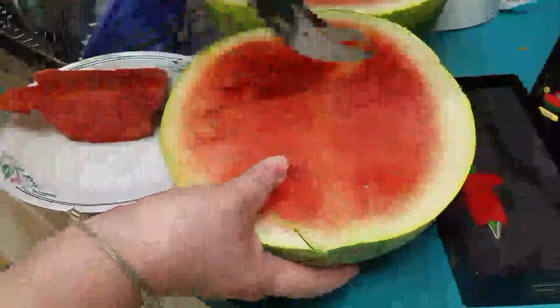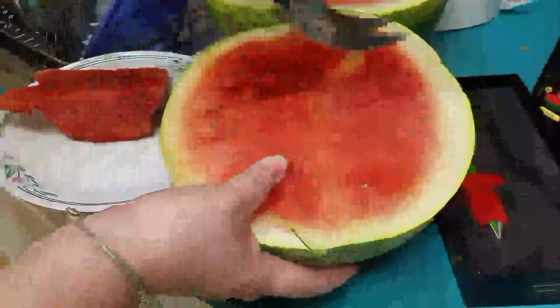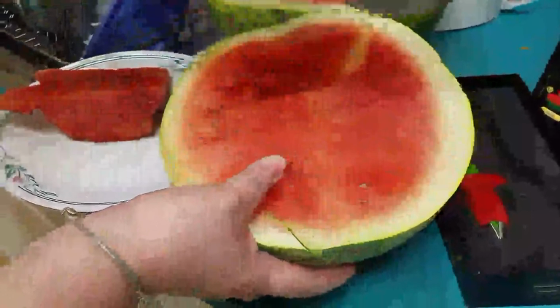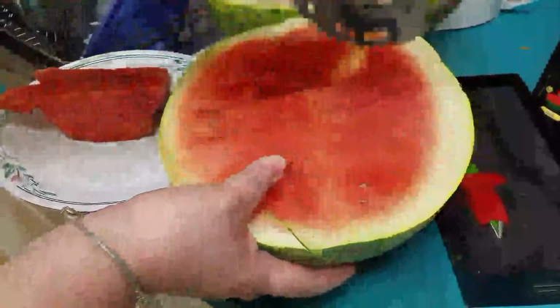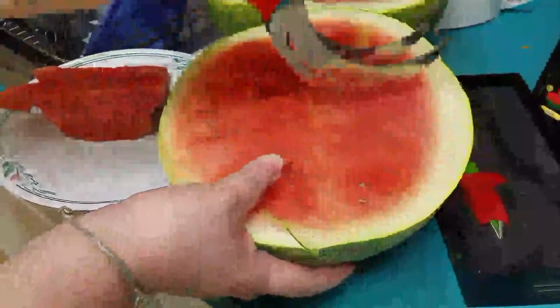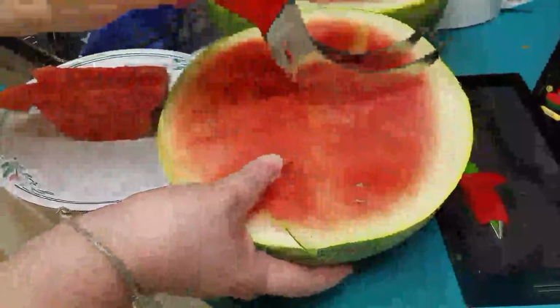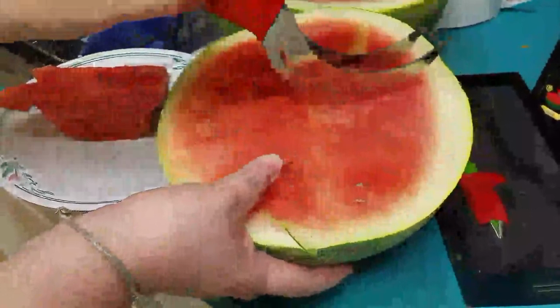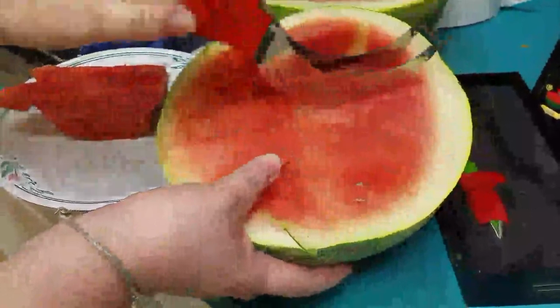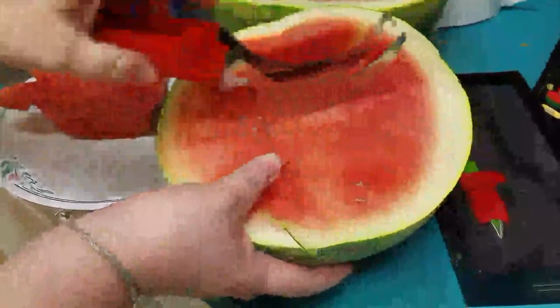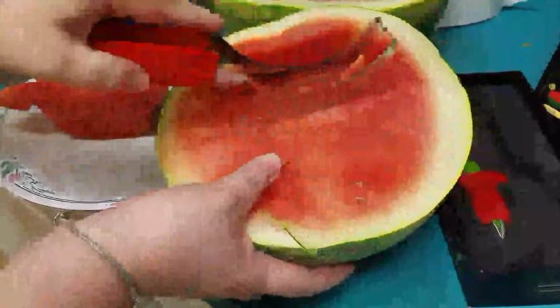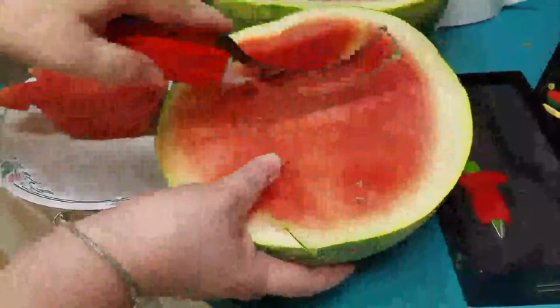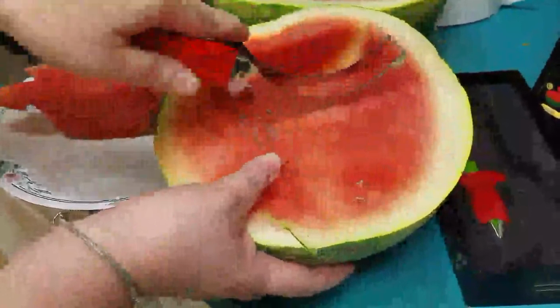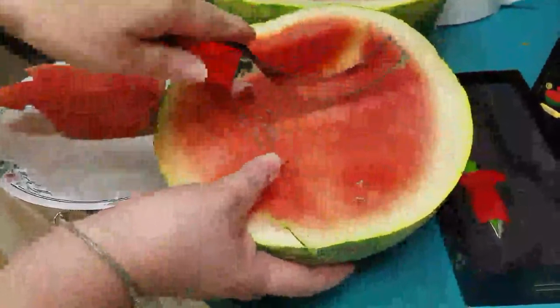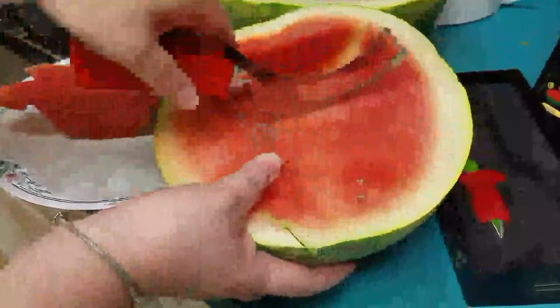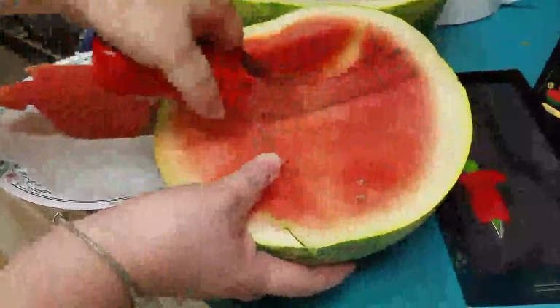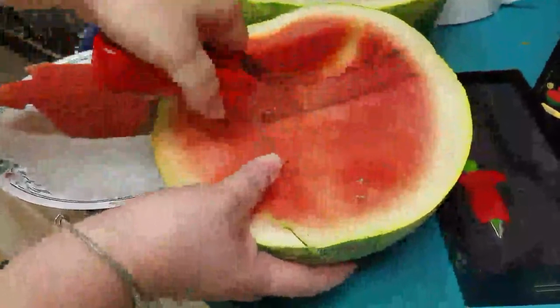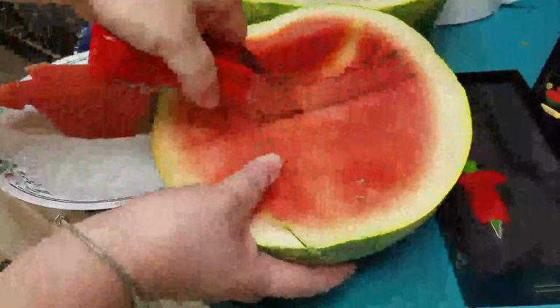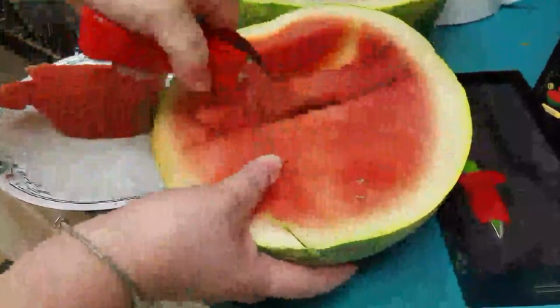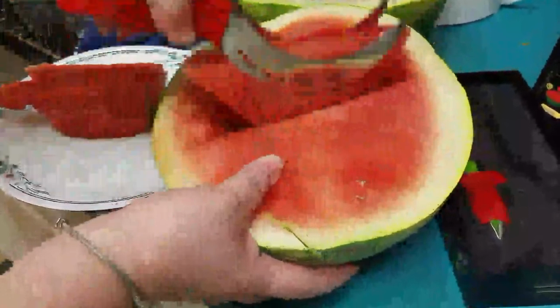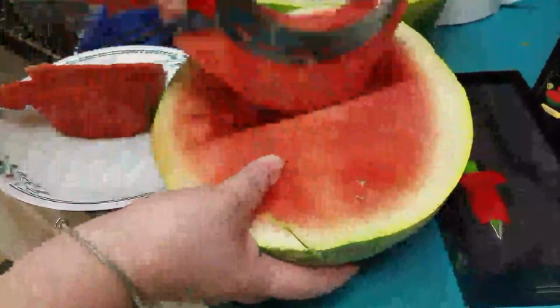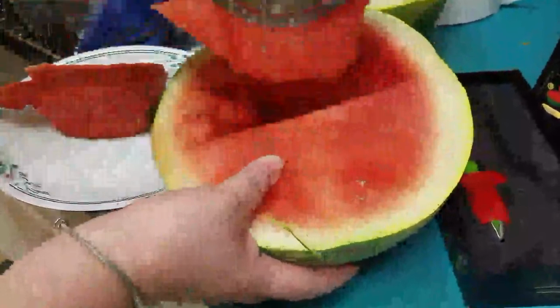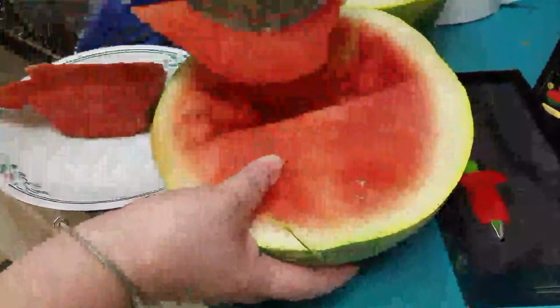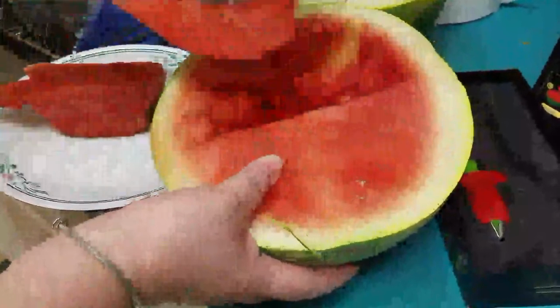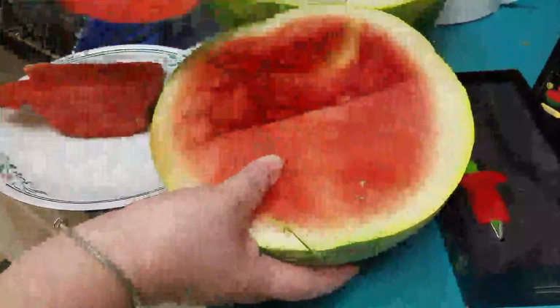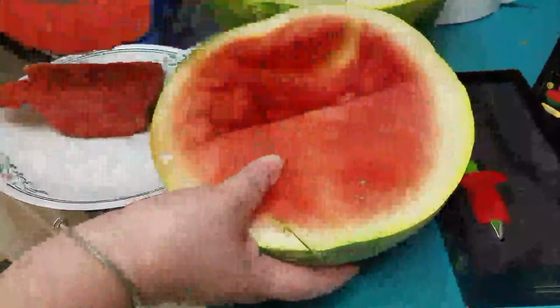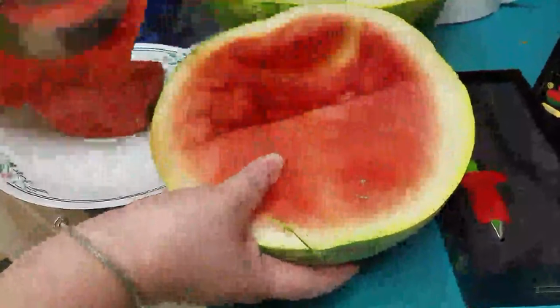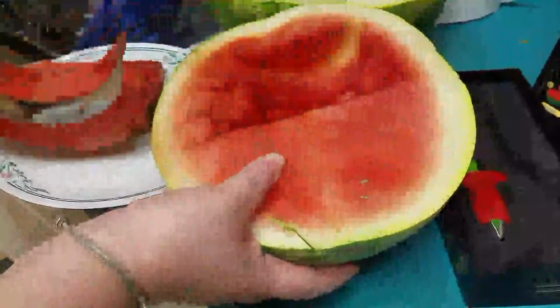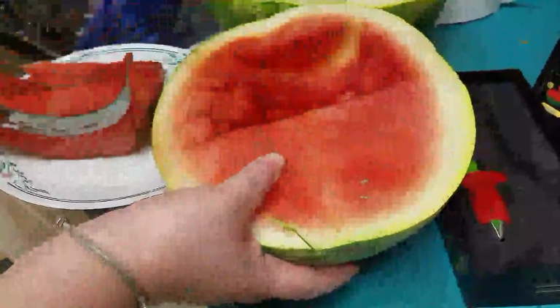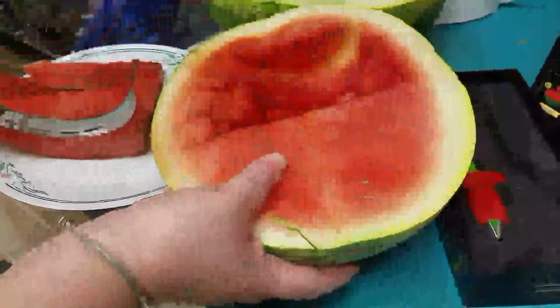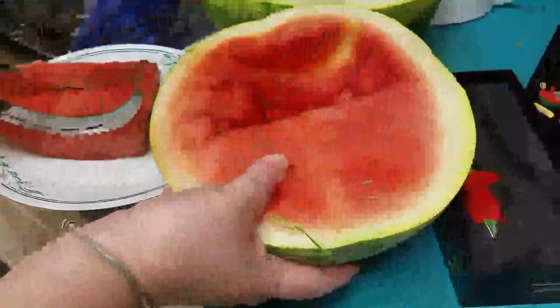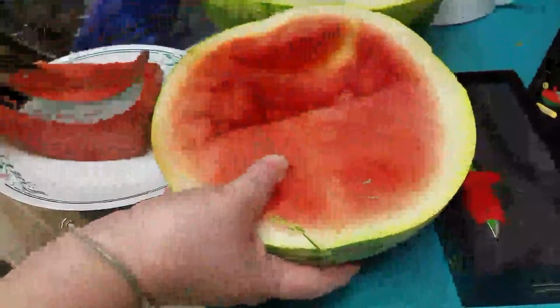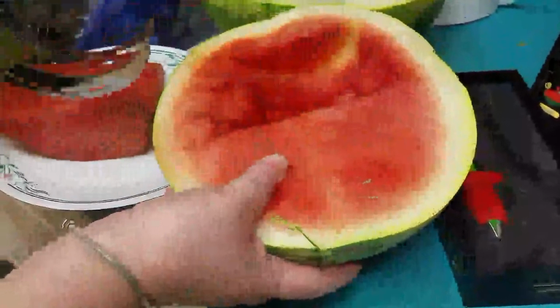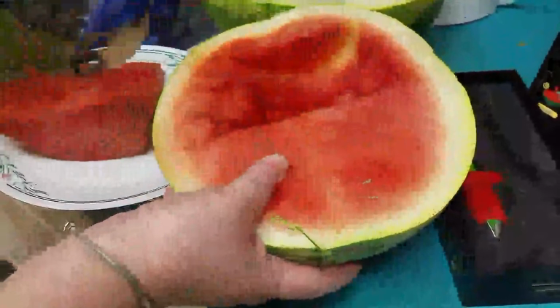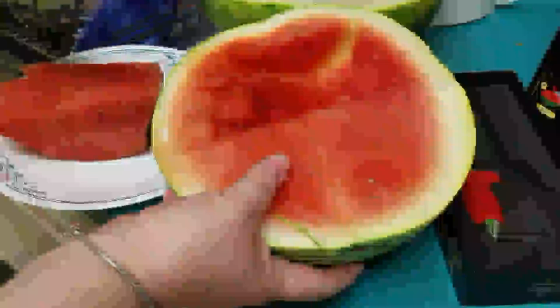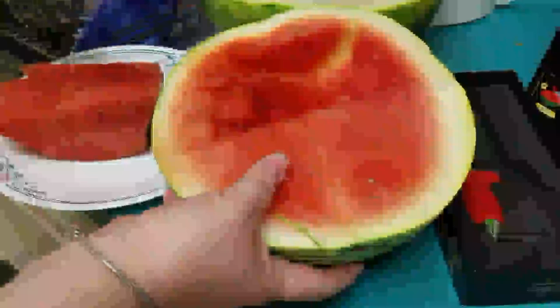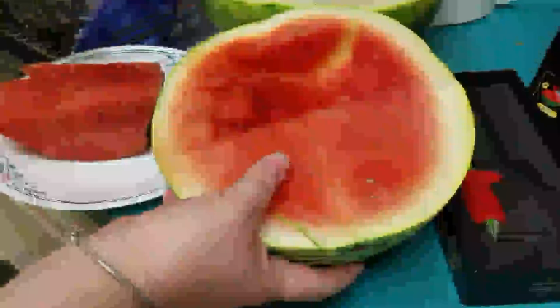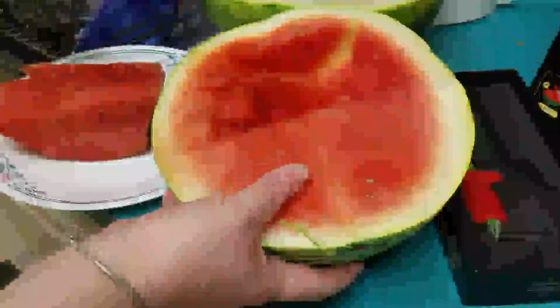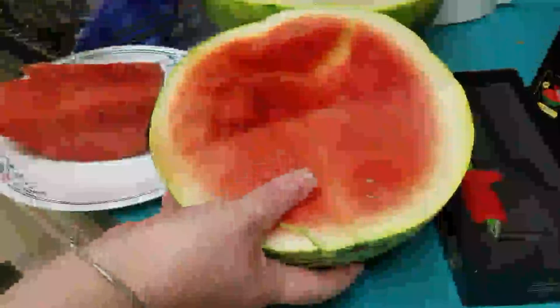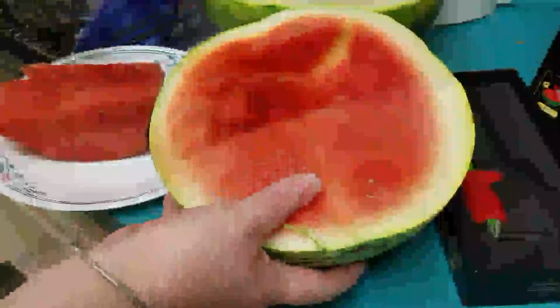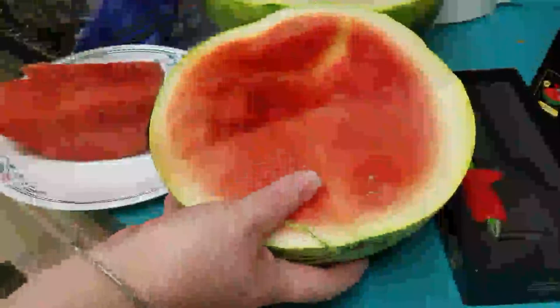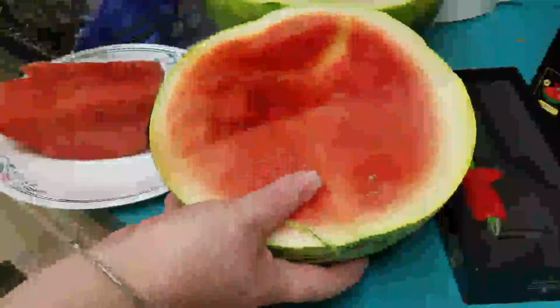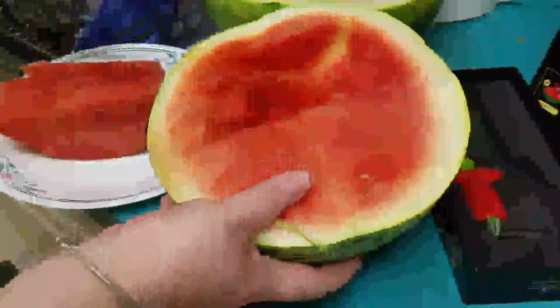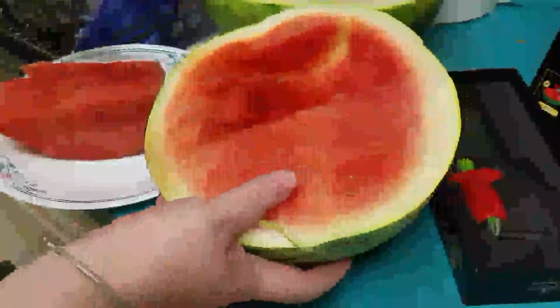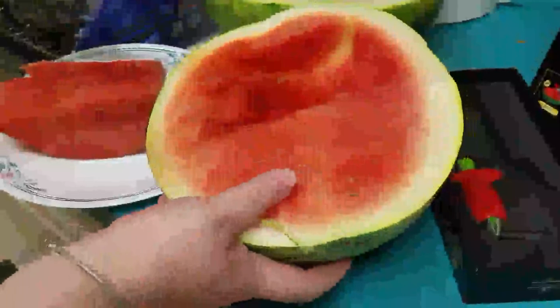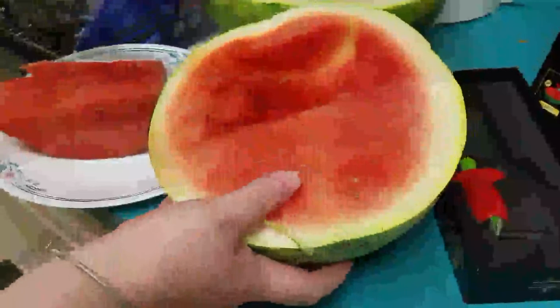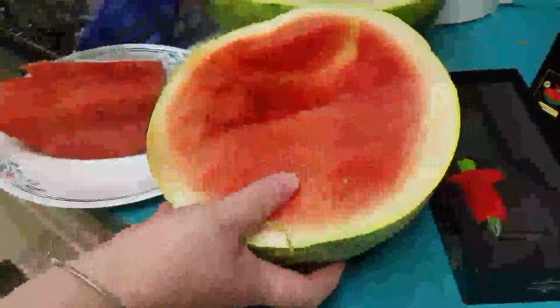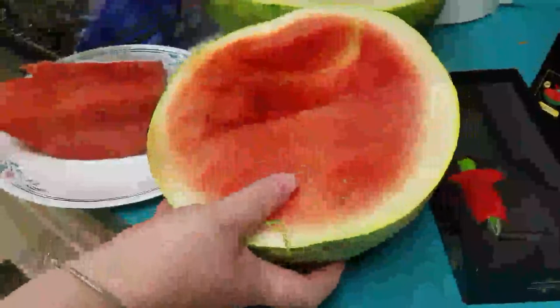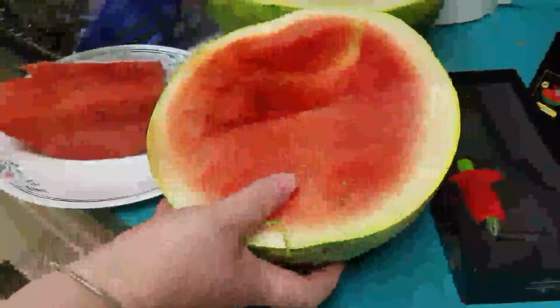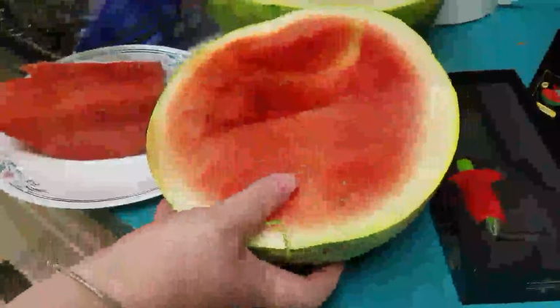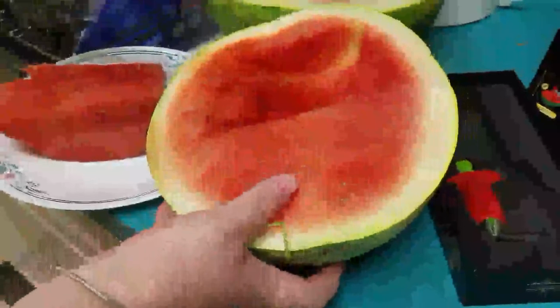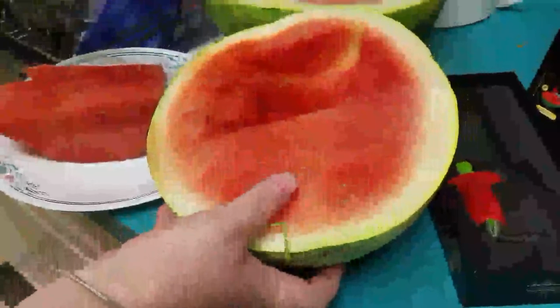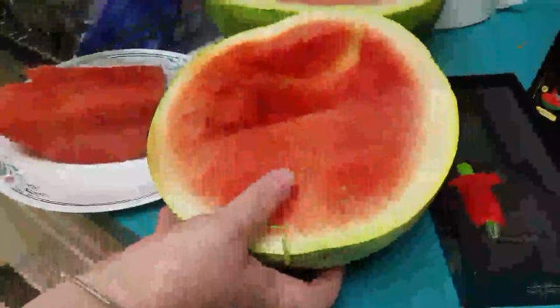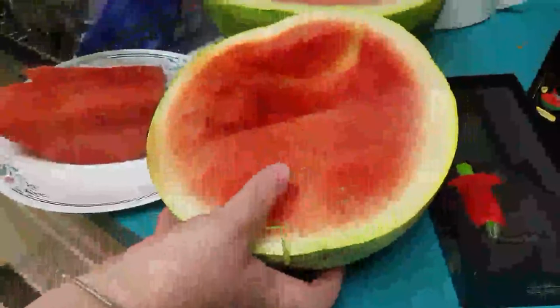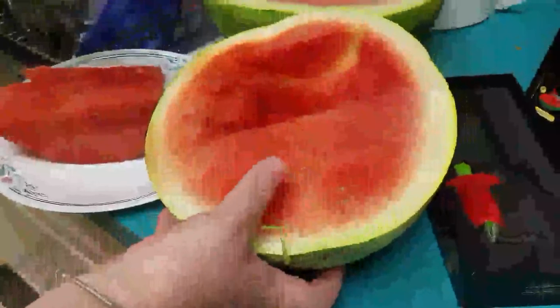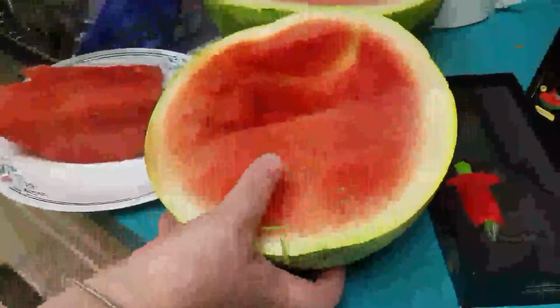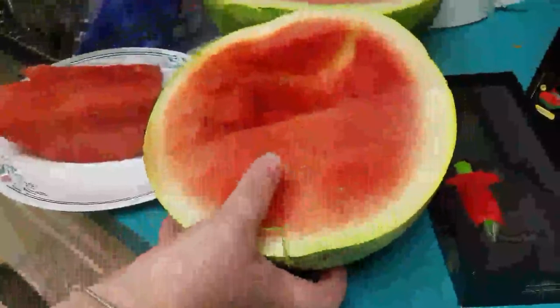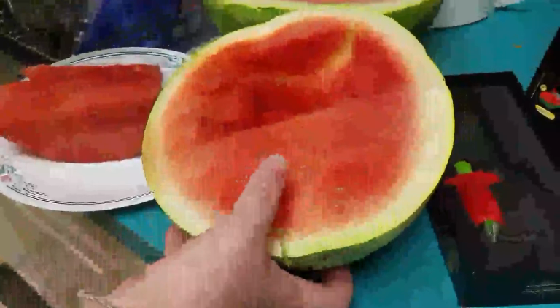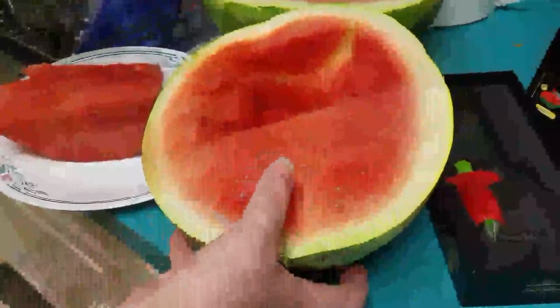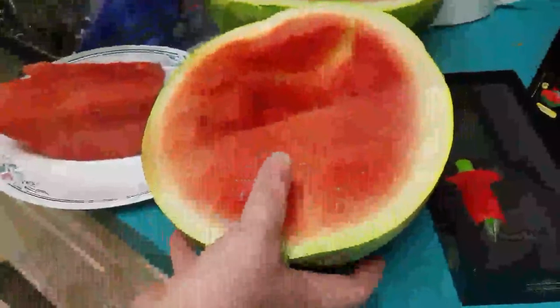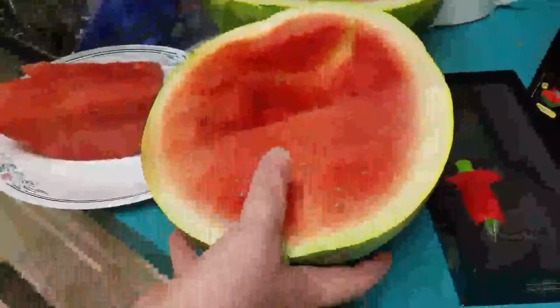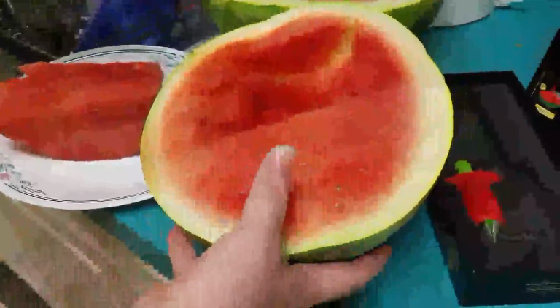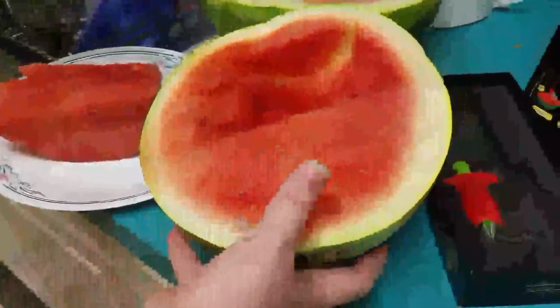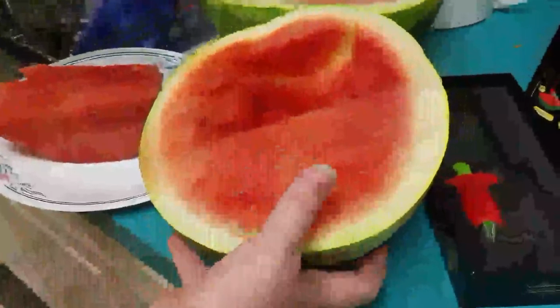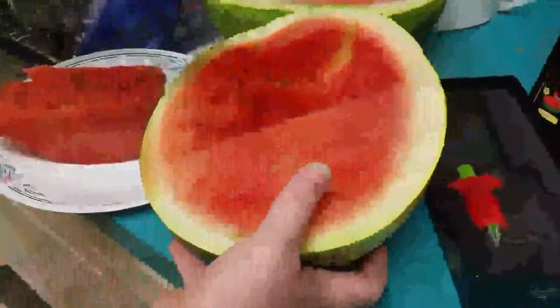It's a lot less messy. I love my new watermelon slicer.